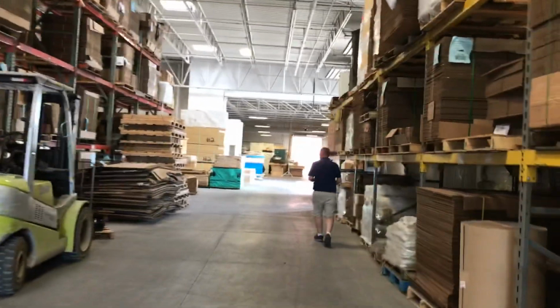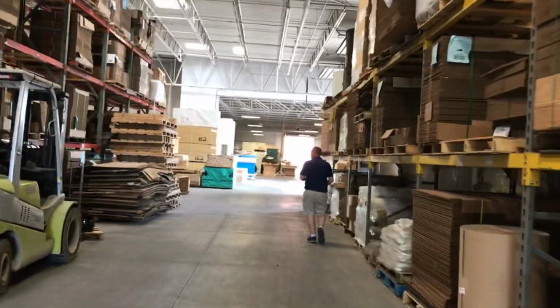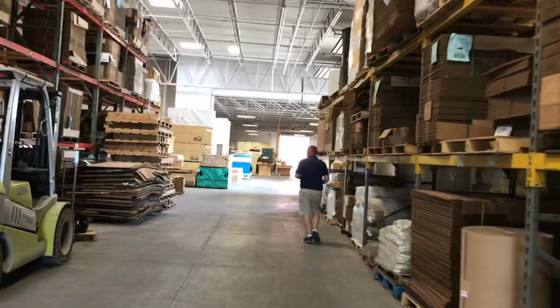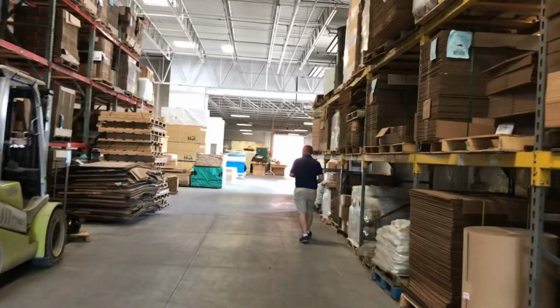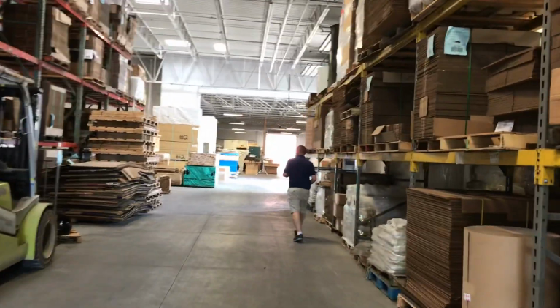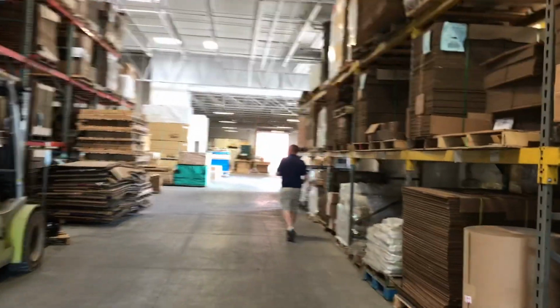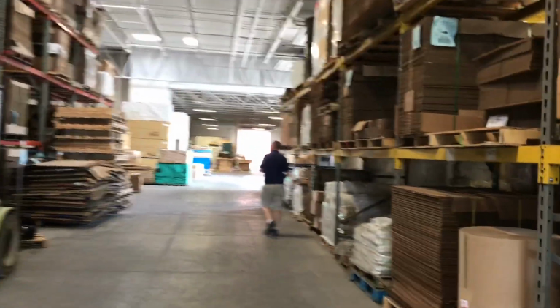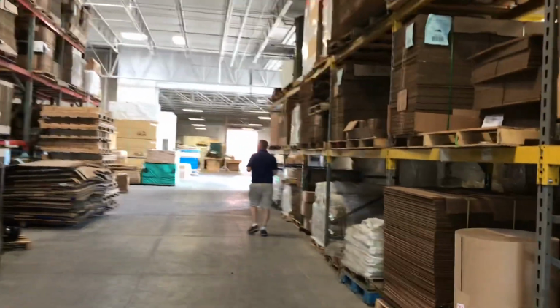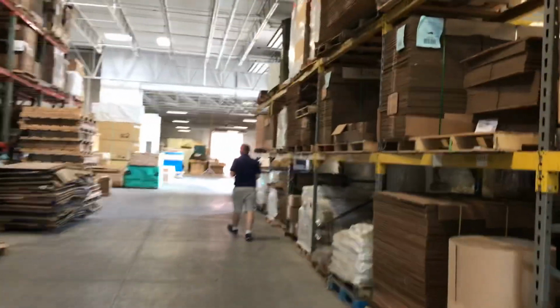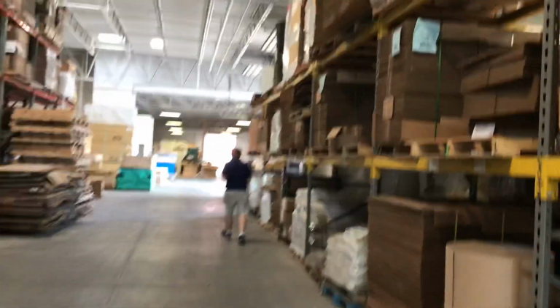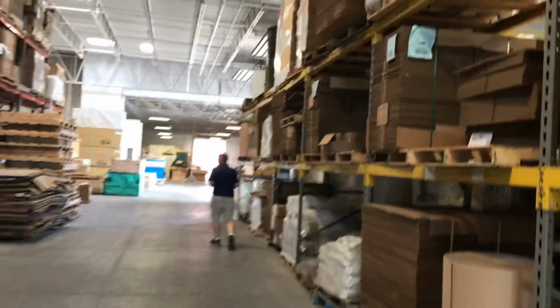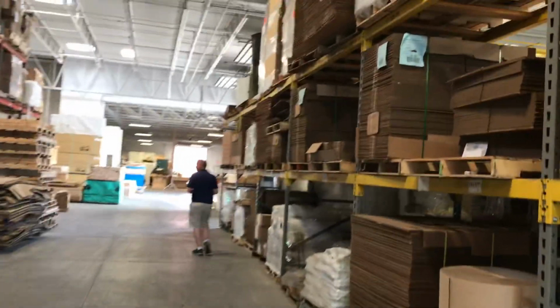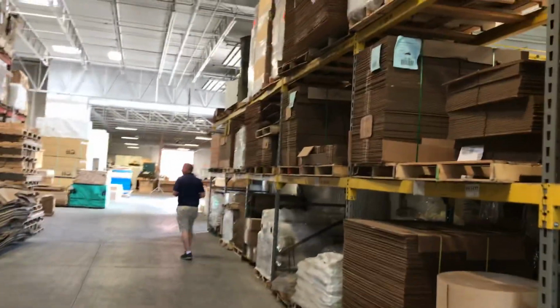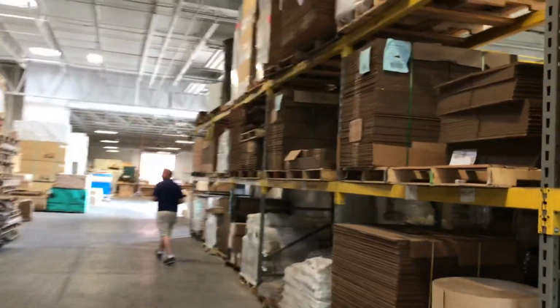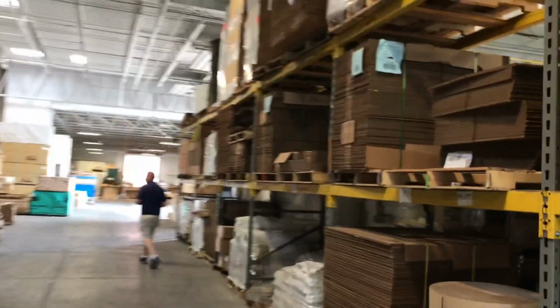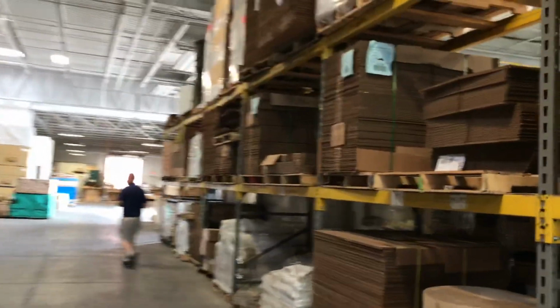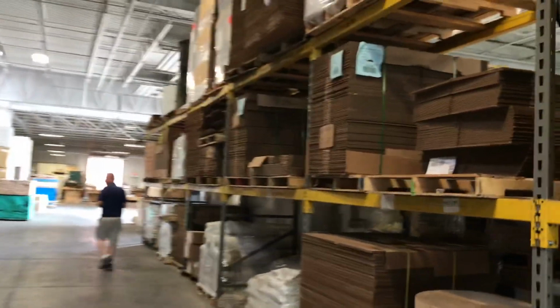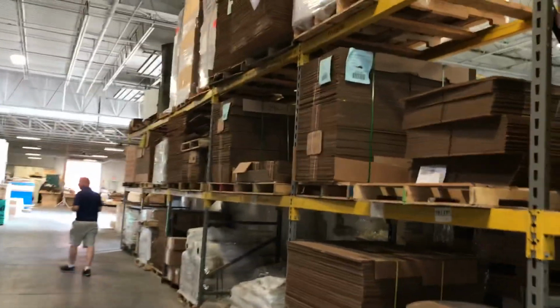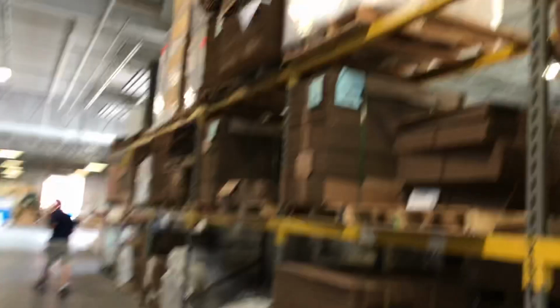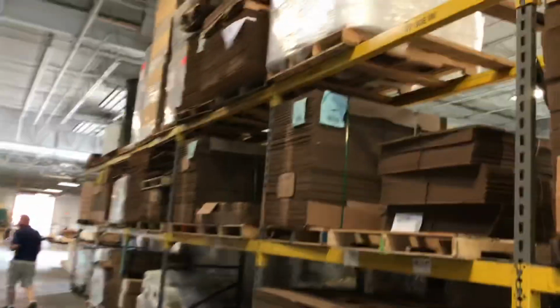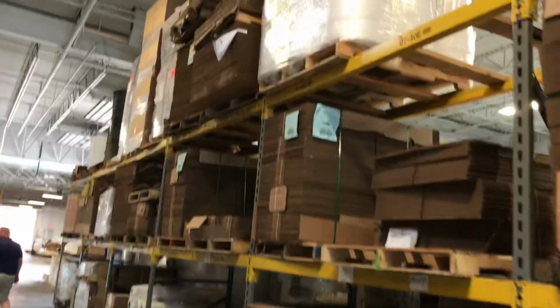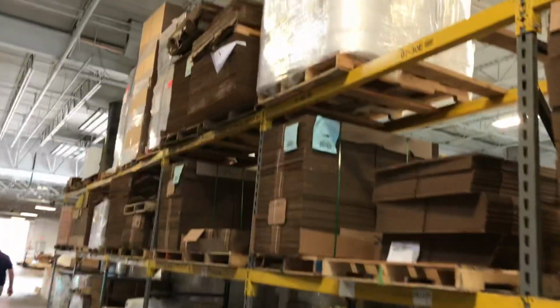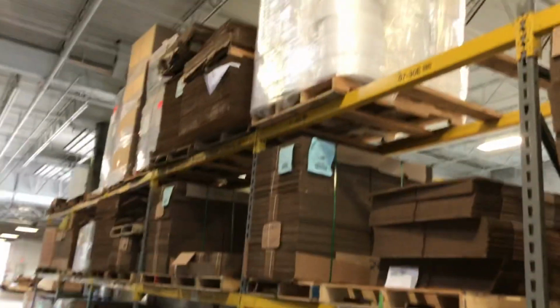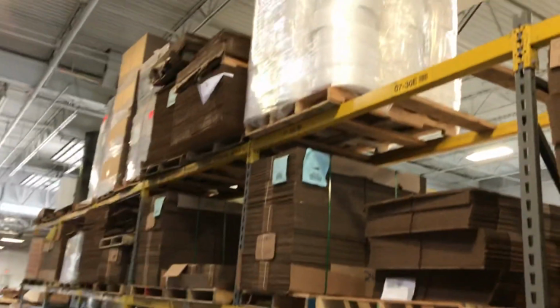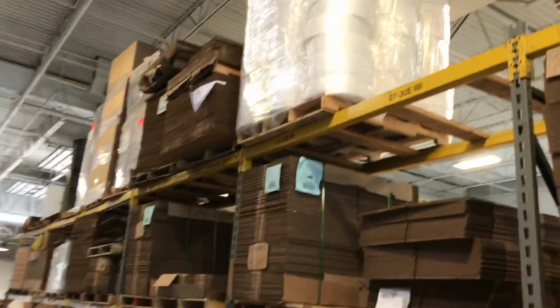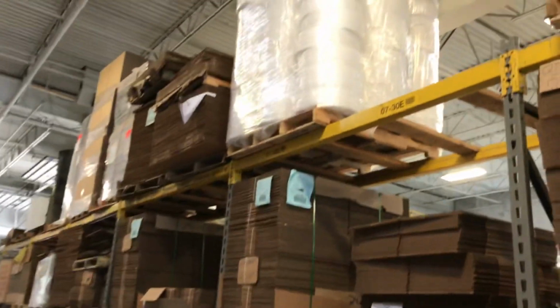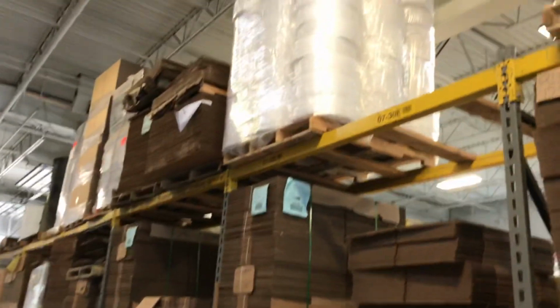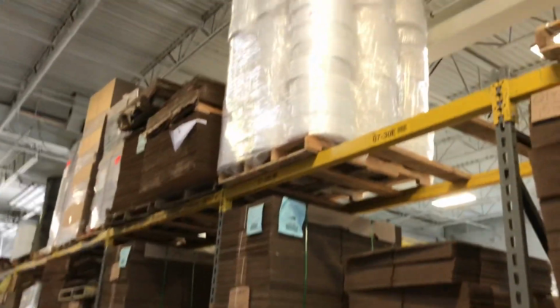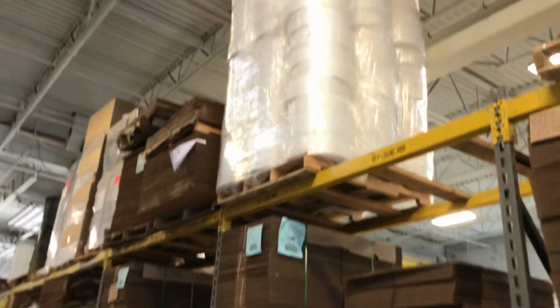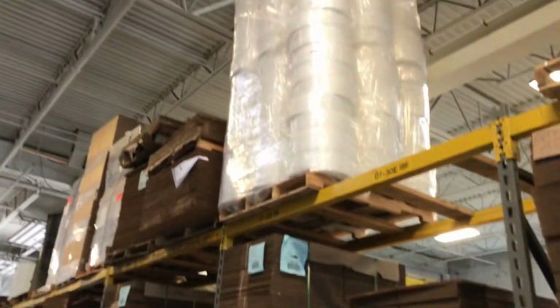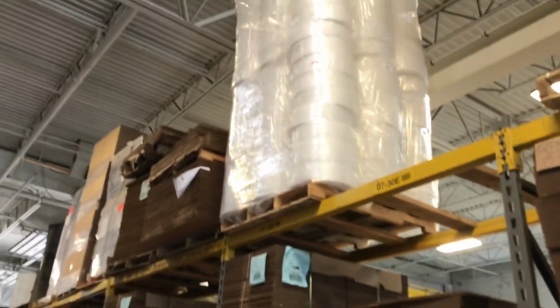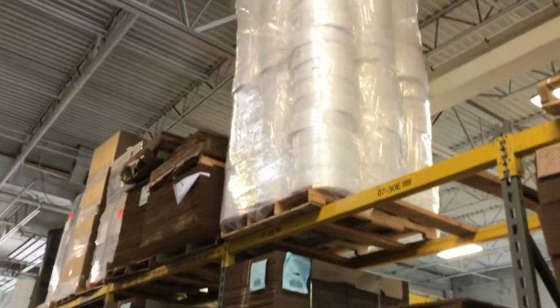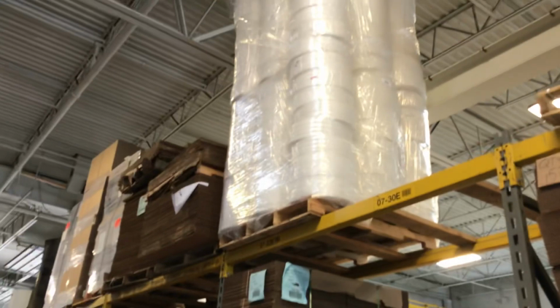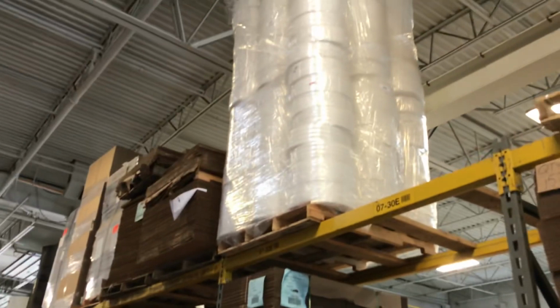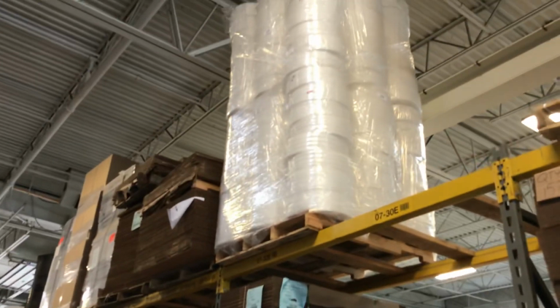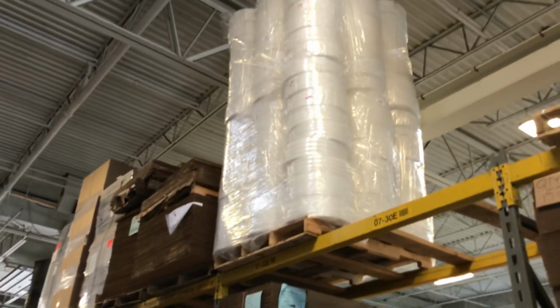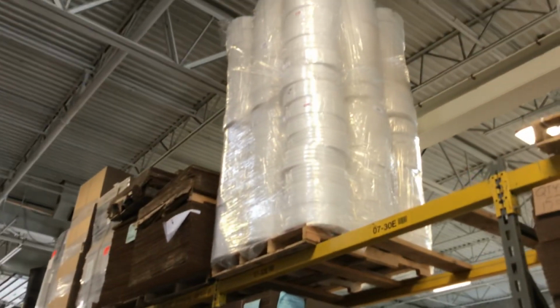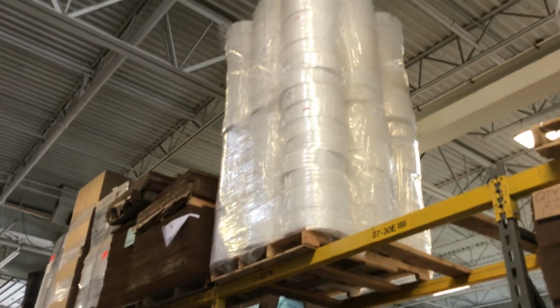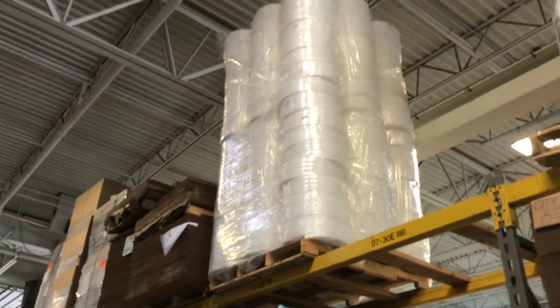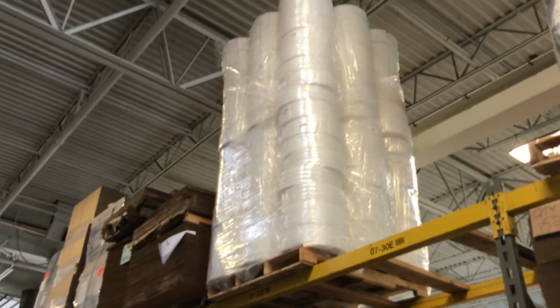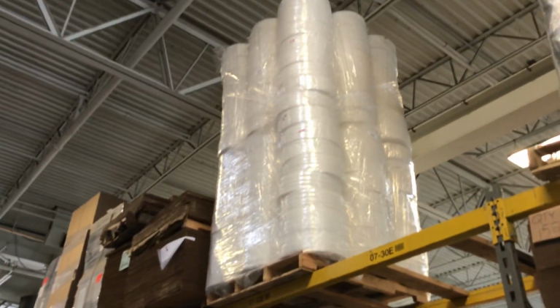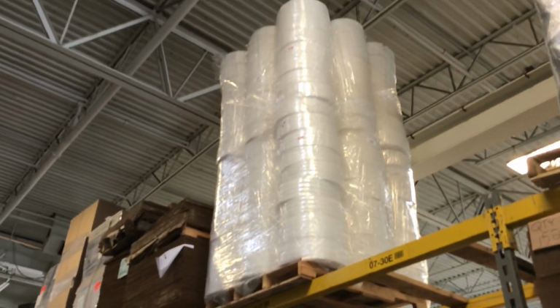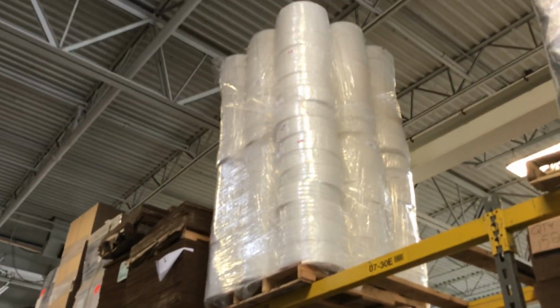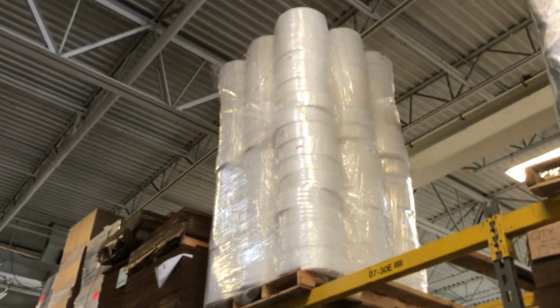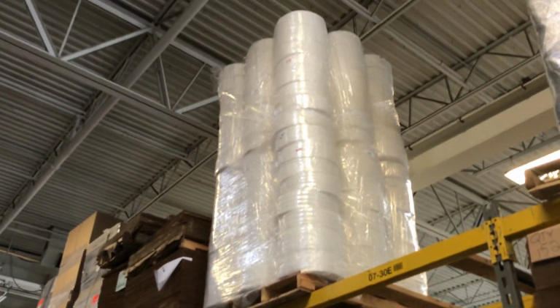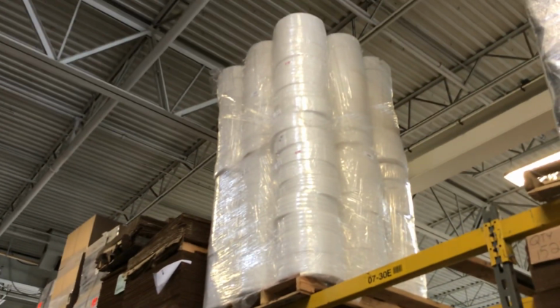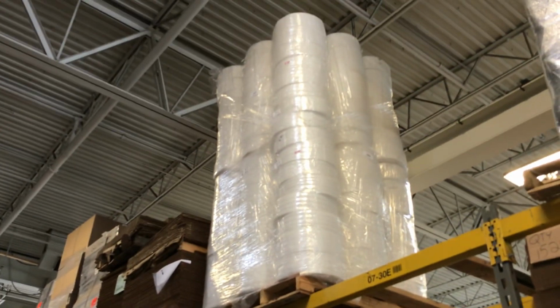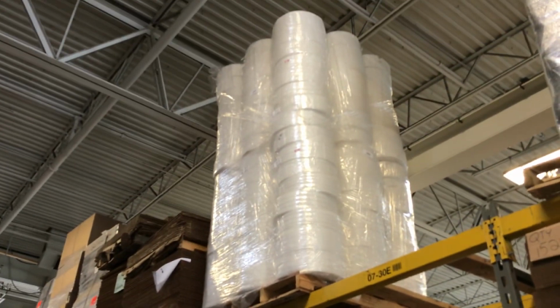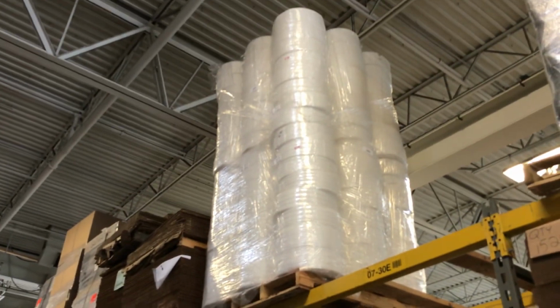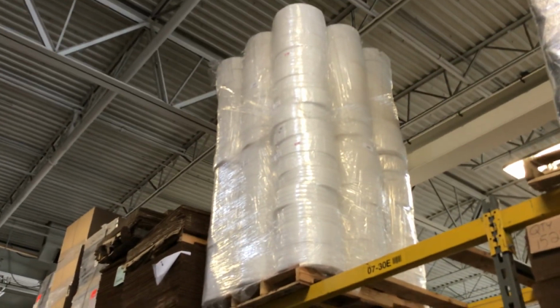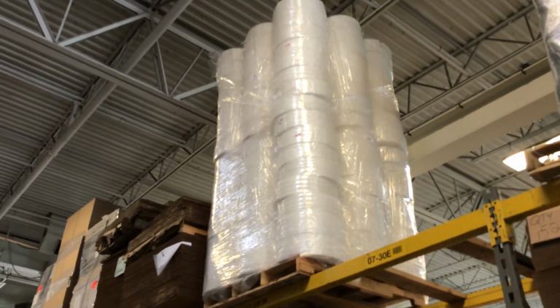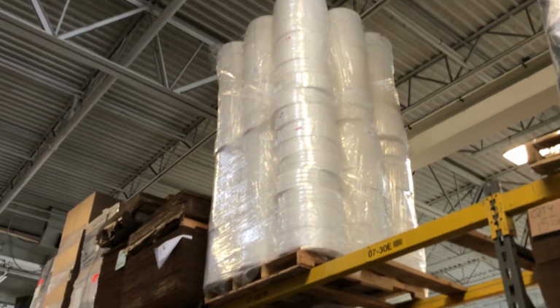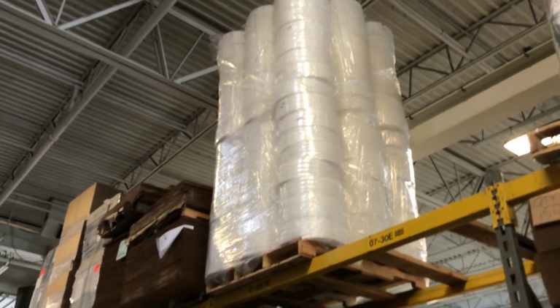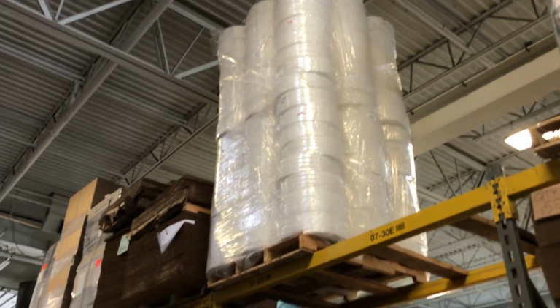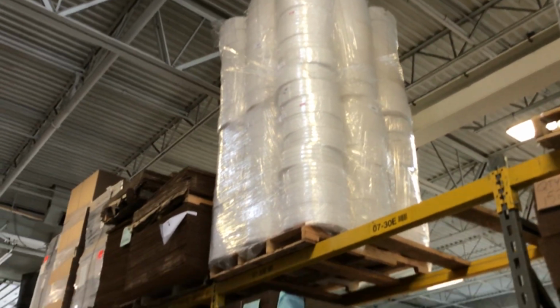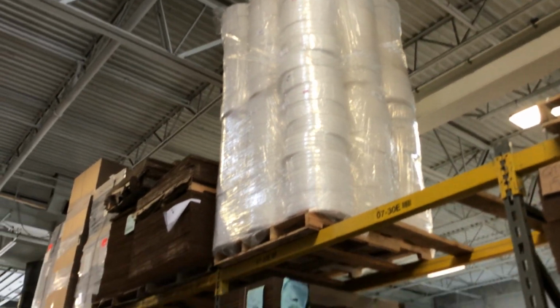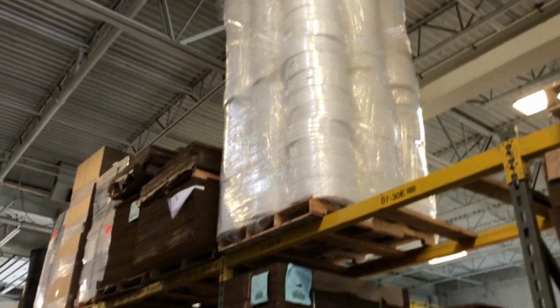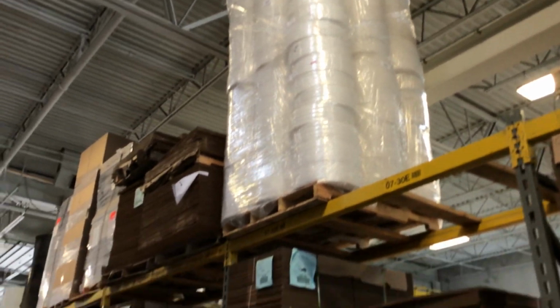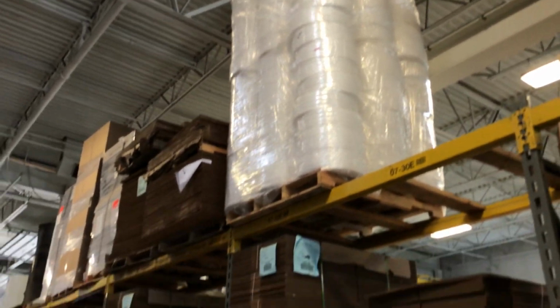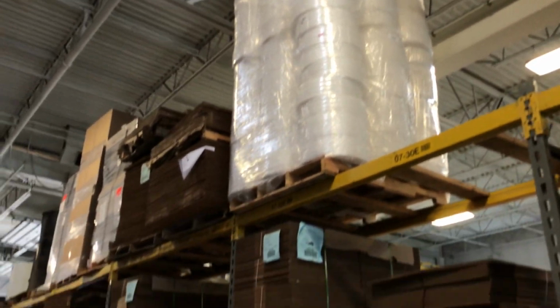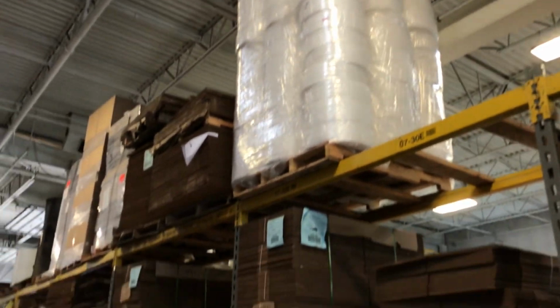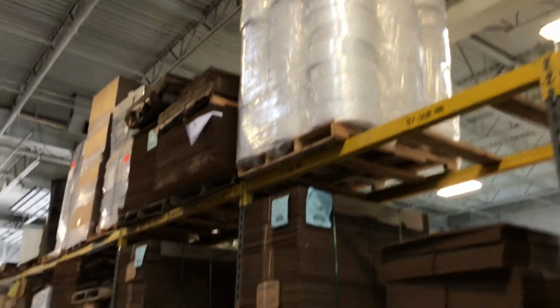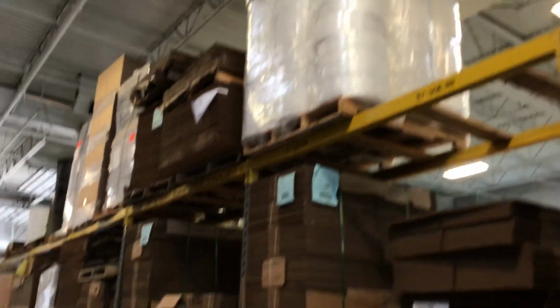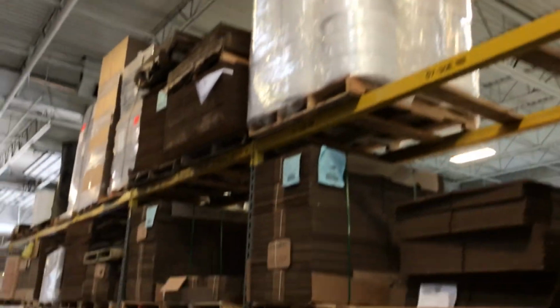We have a lot of foam. We do quite a bit of foam cushioning for several manufacturers in Buffalo, New York.